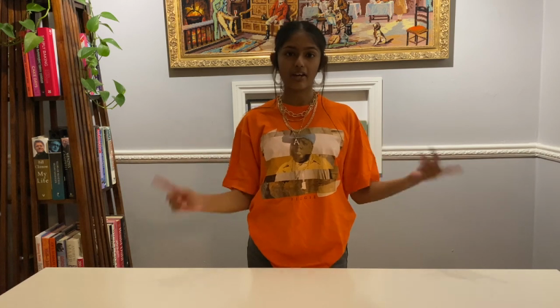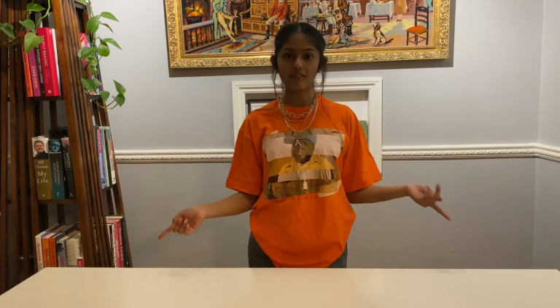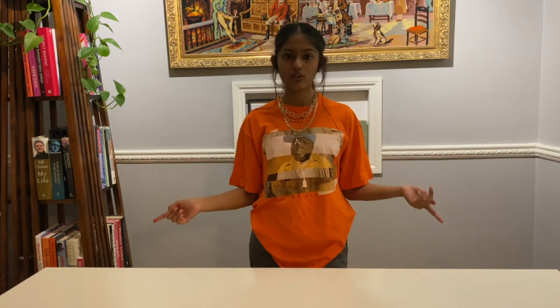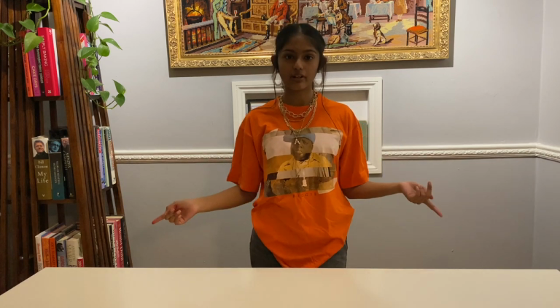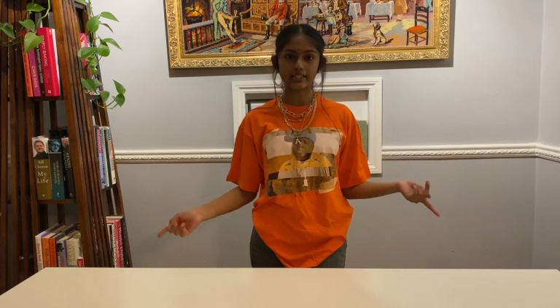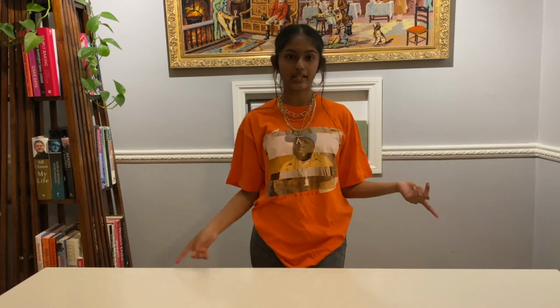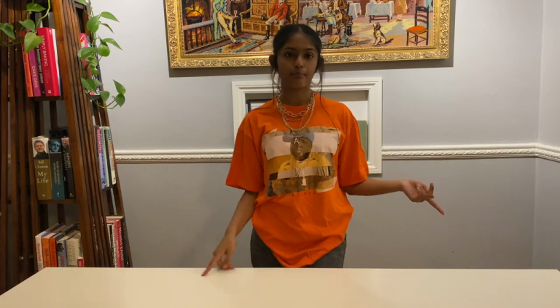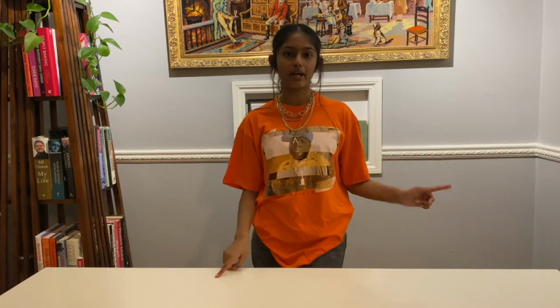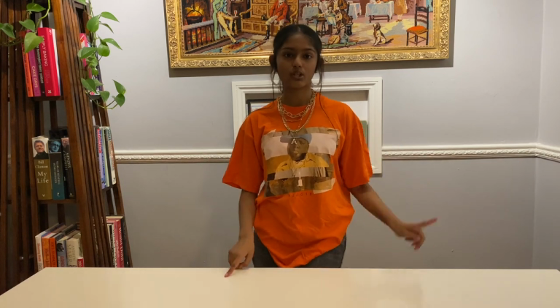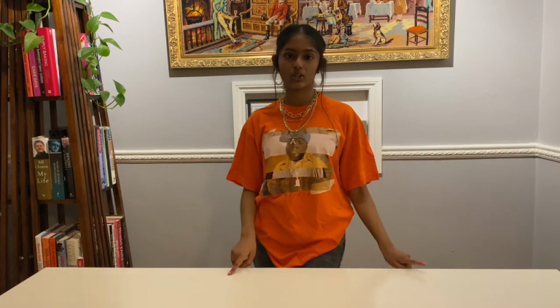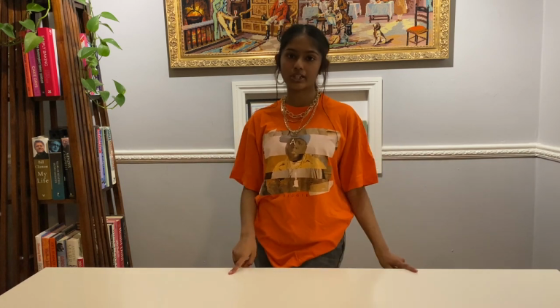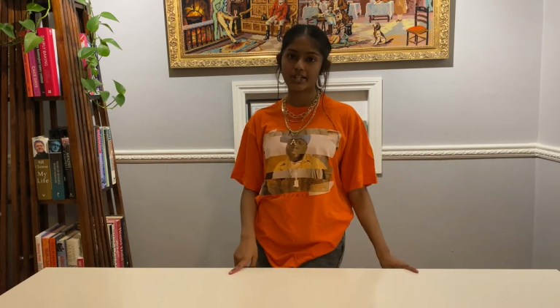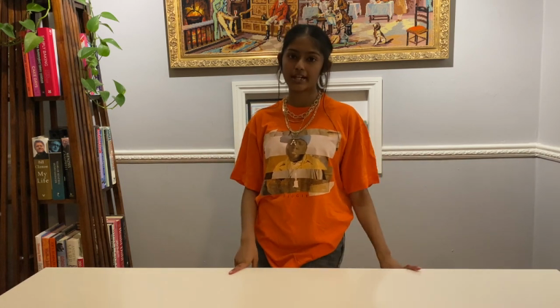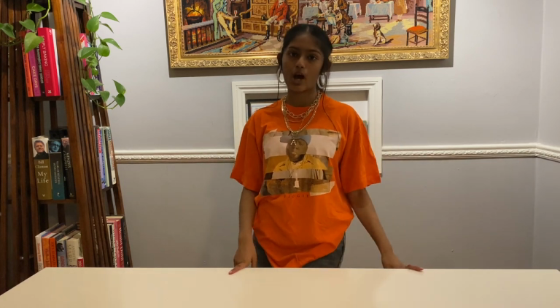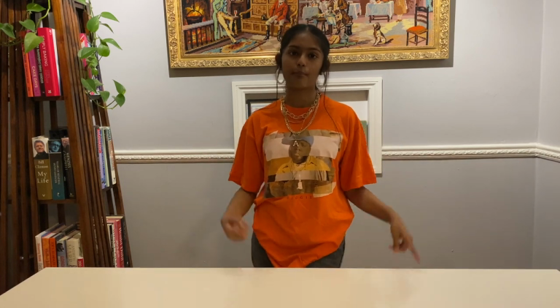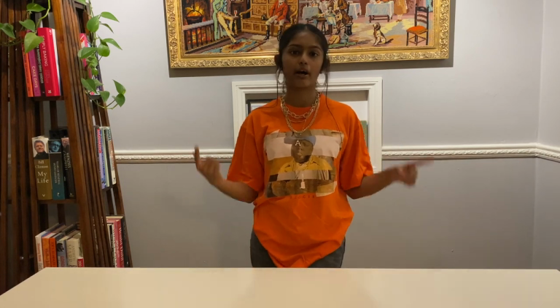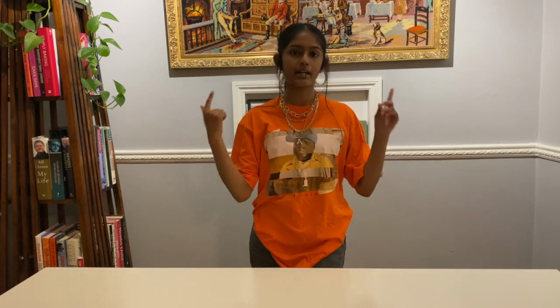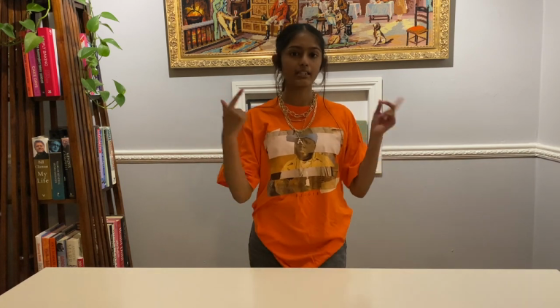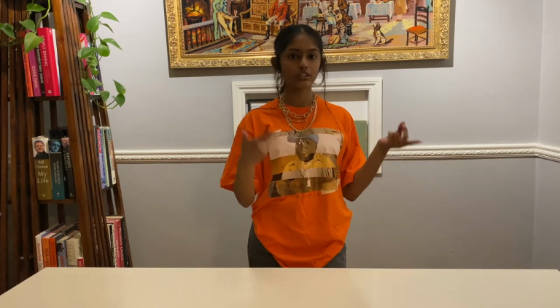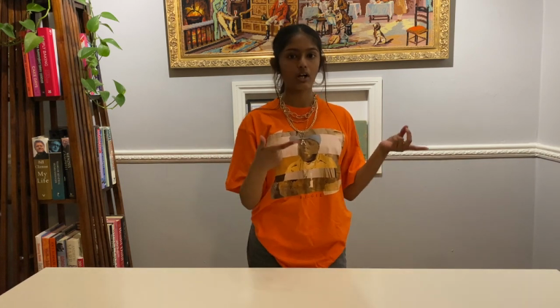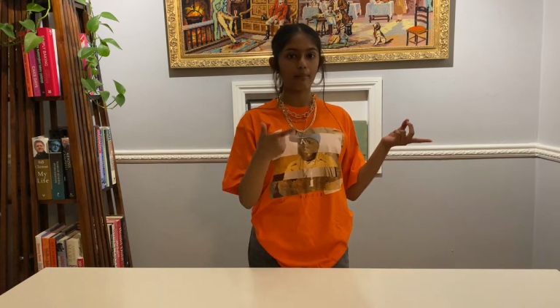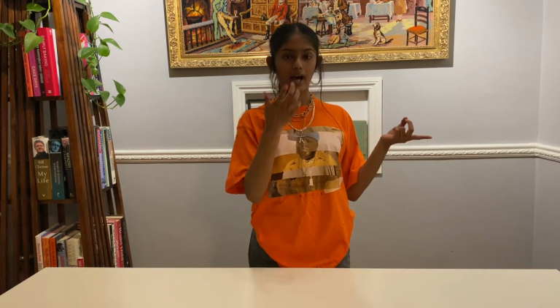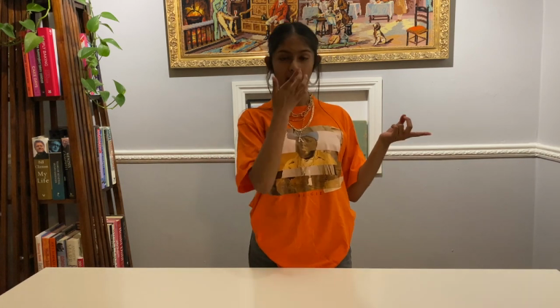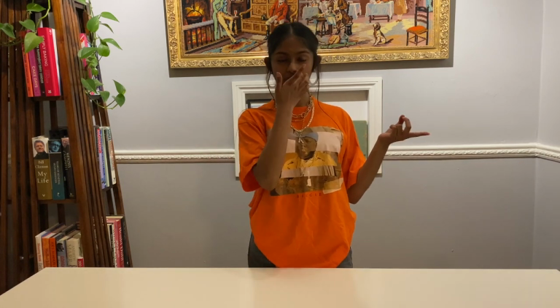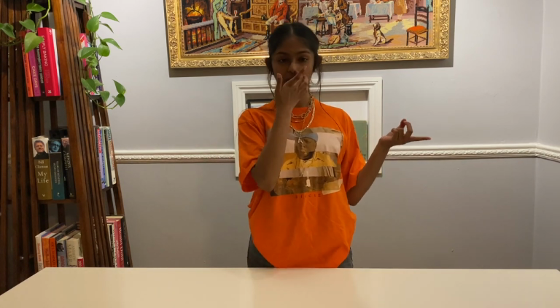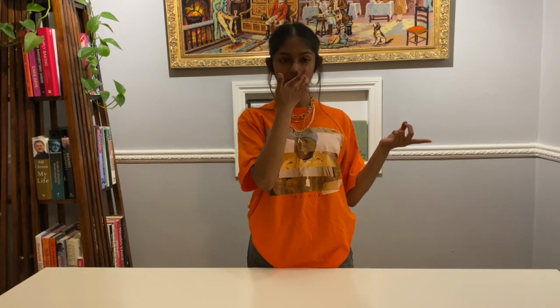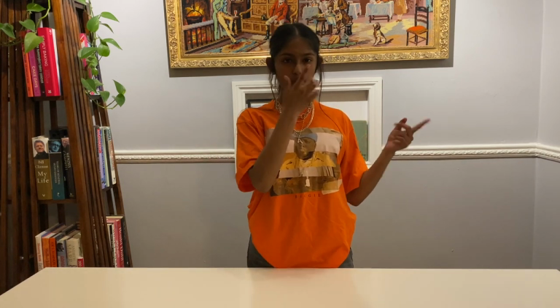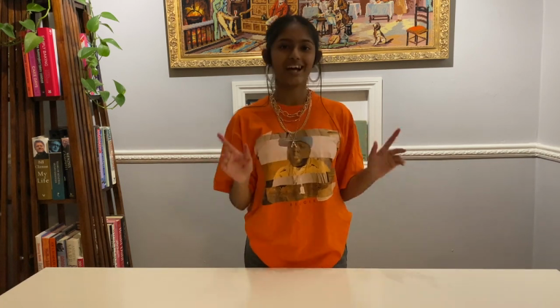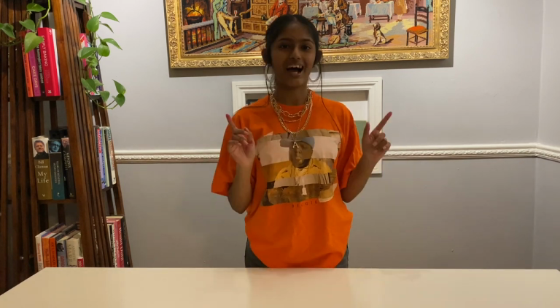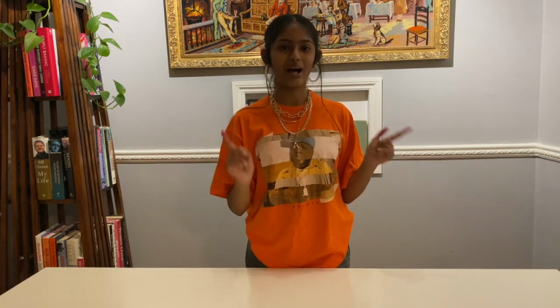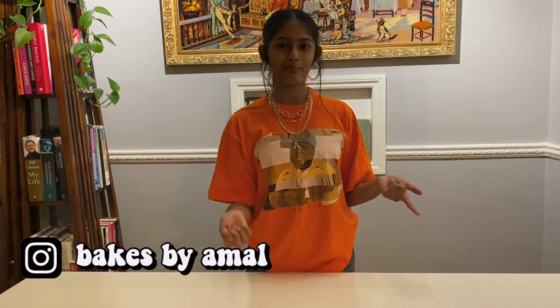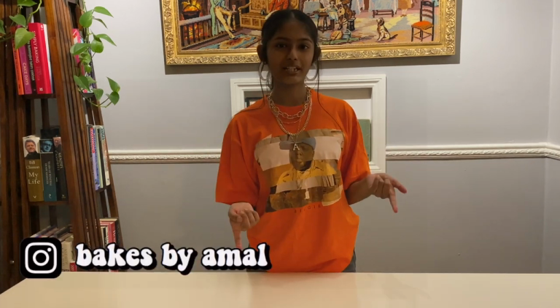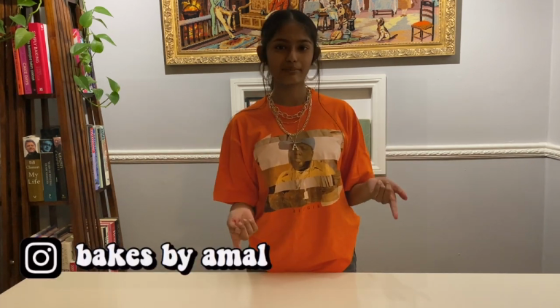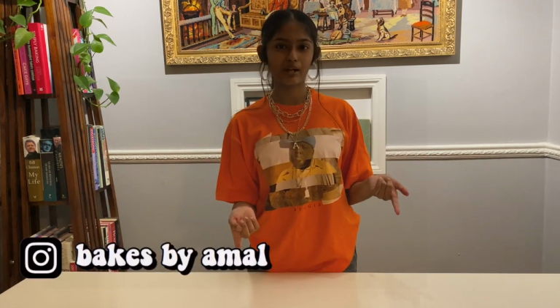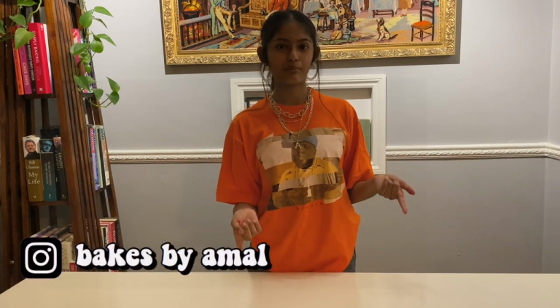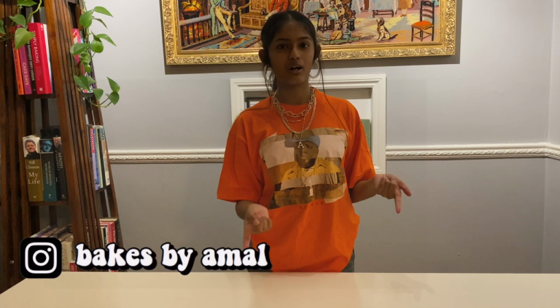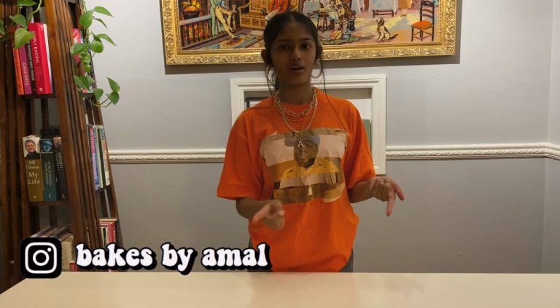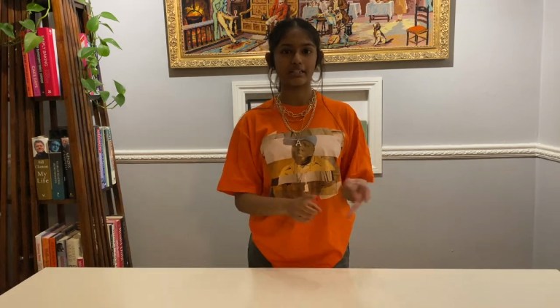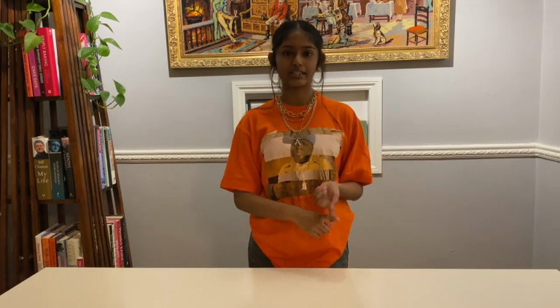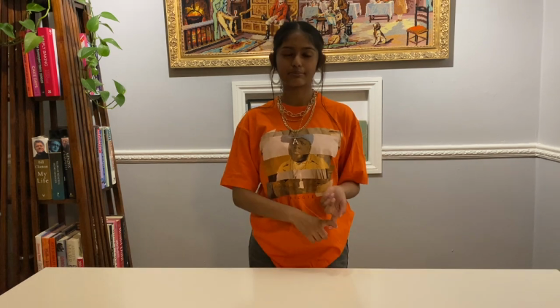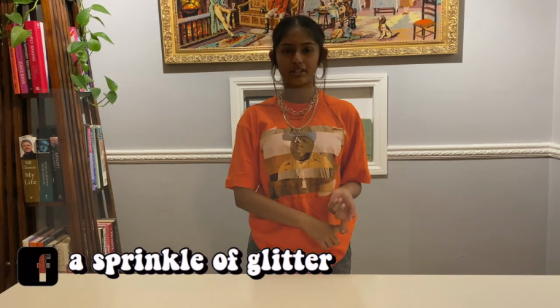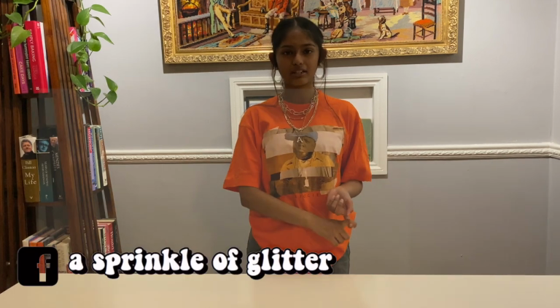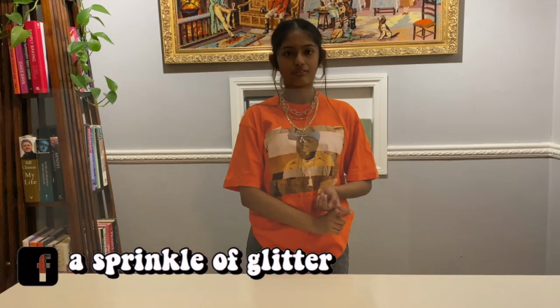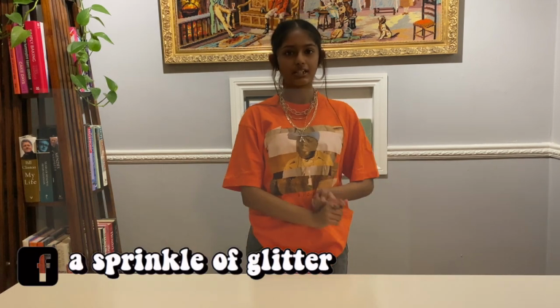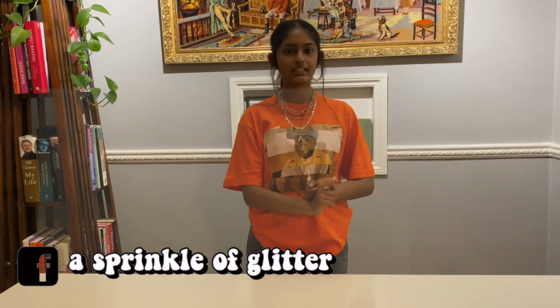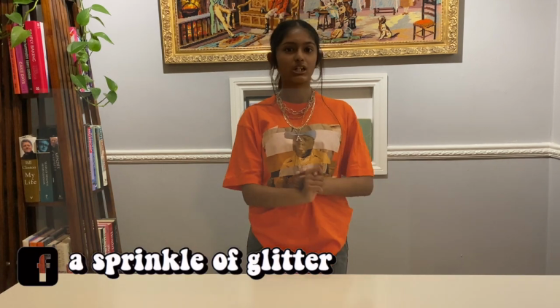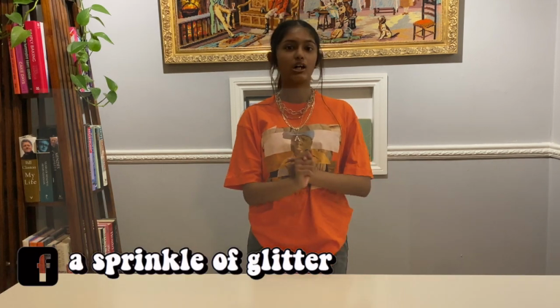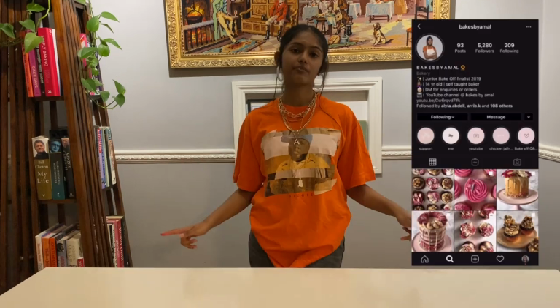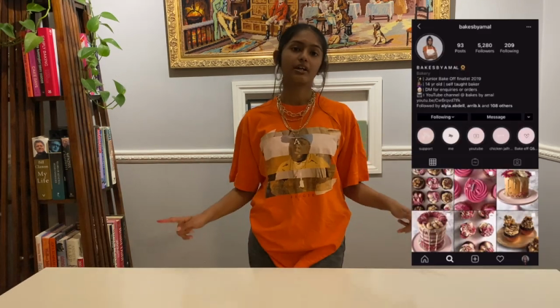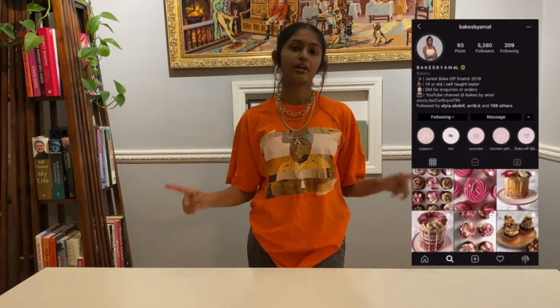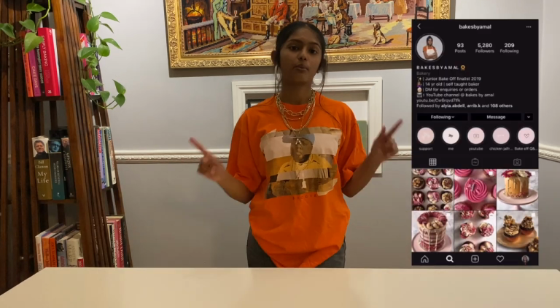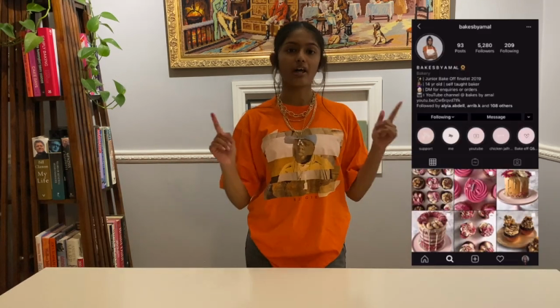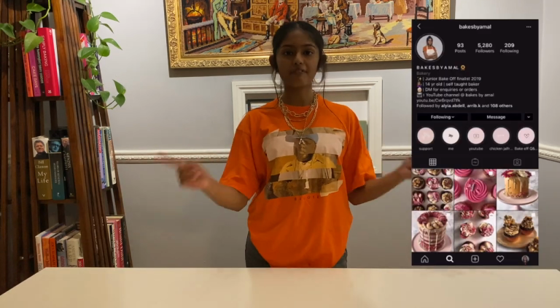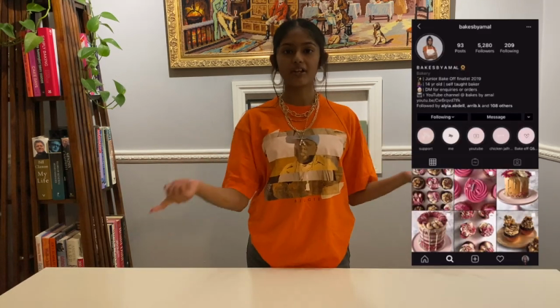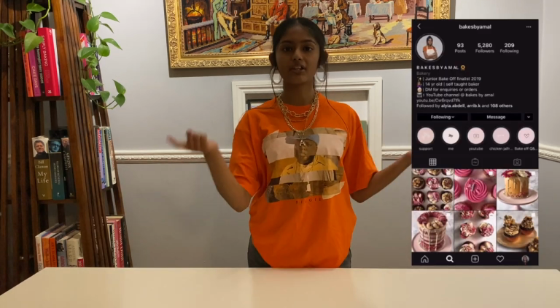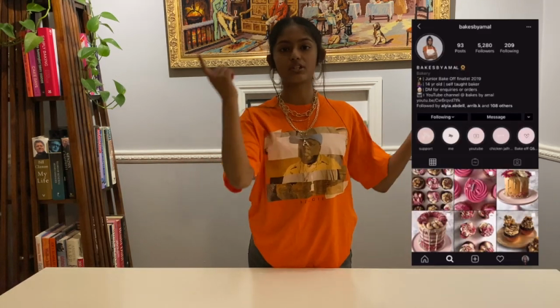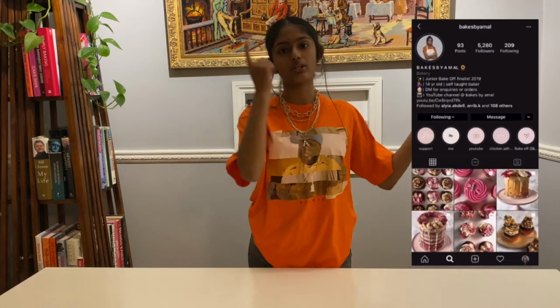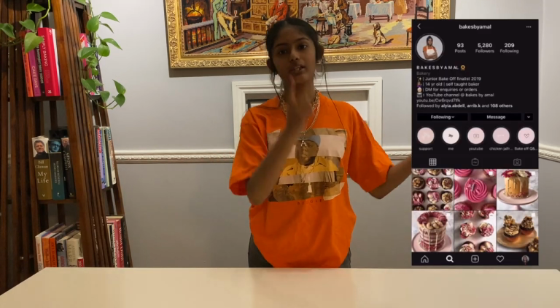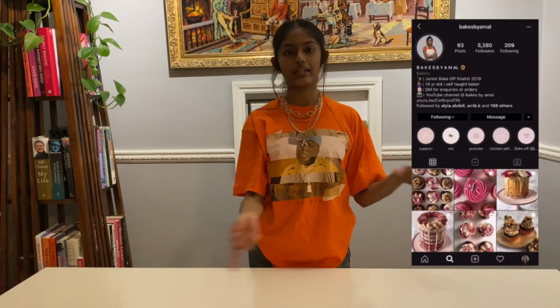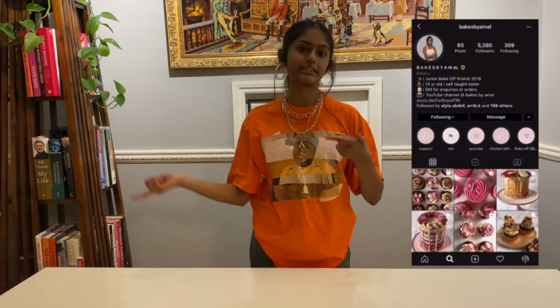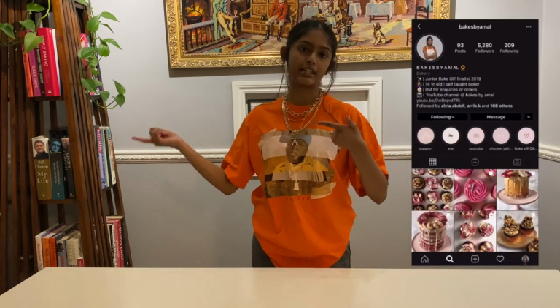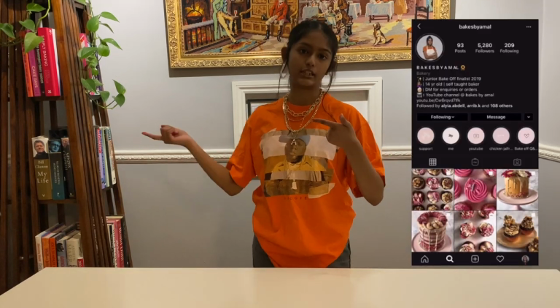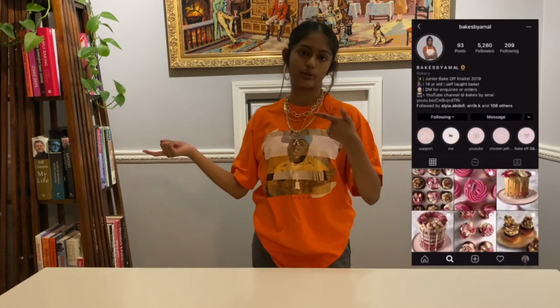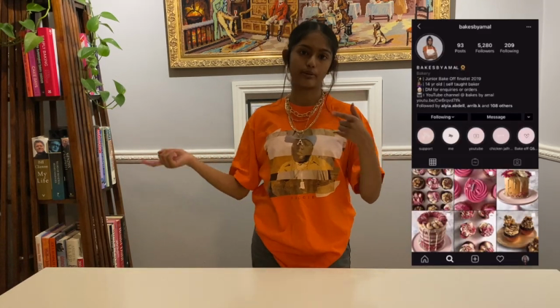If you haven't already, make sure to check out my Instagram and Facebook at Bakes by Amal. Without further ado, let's get into it.